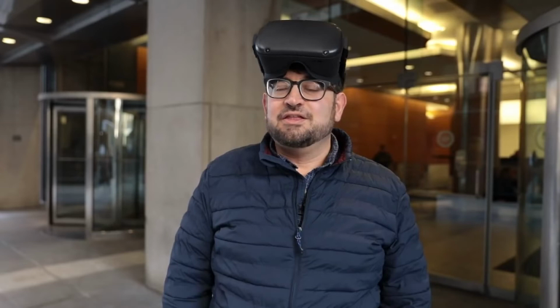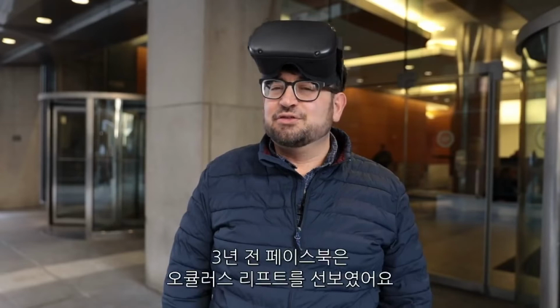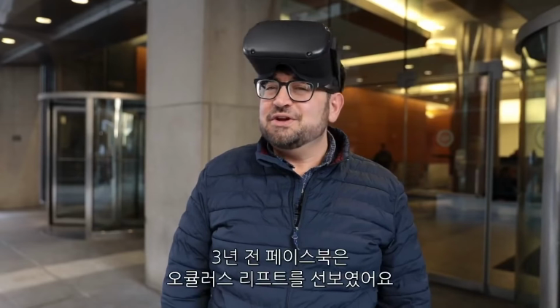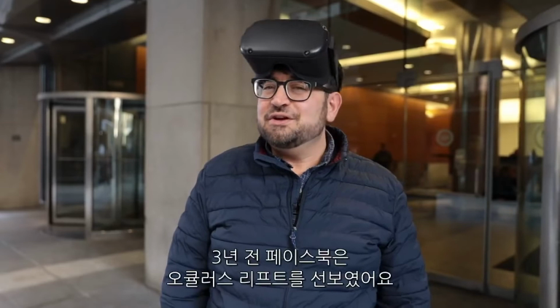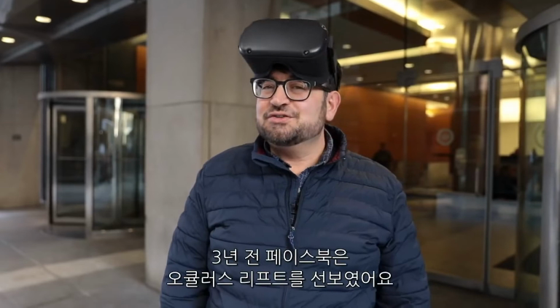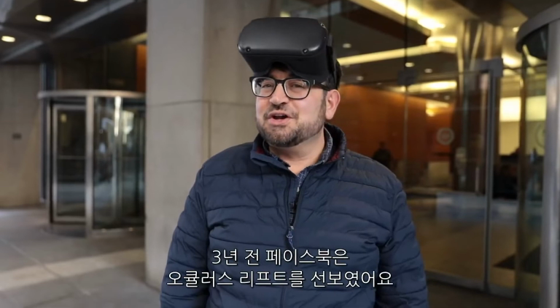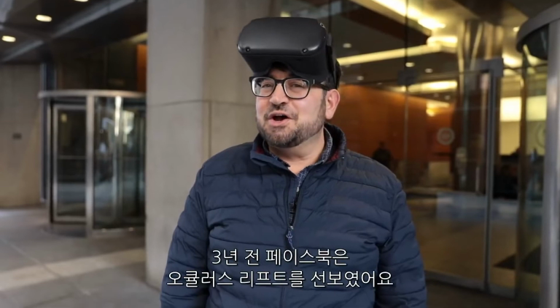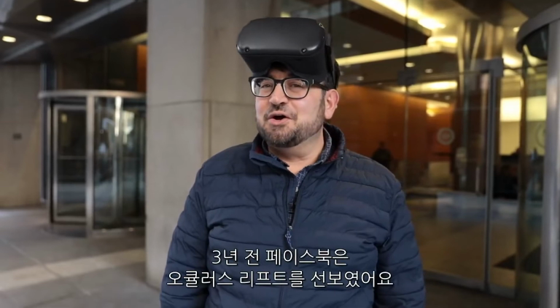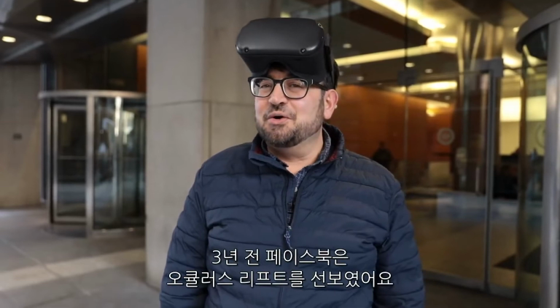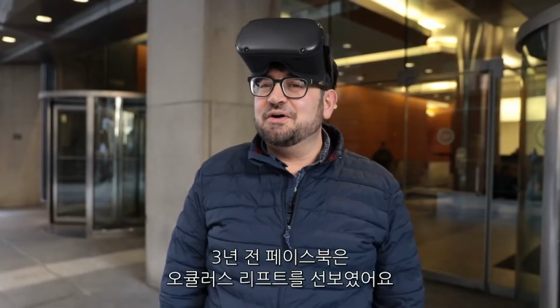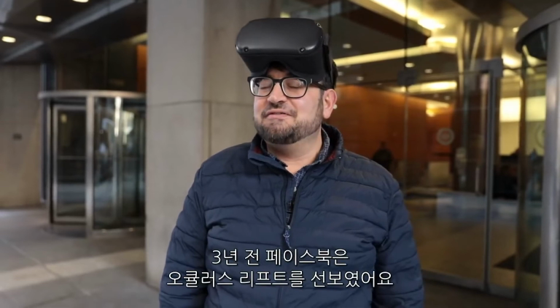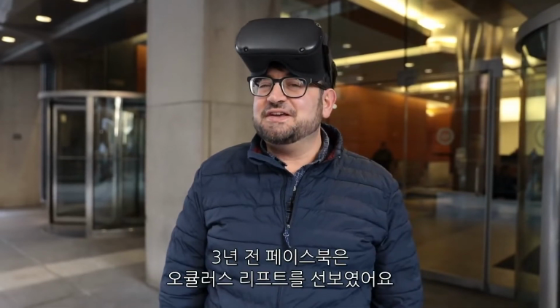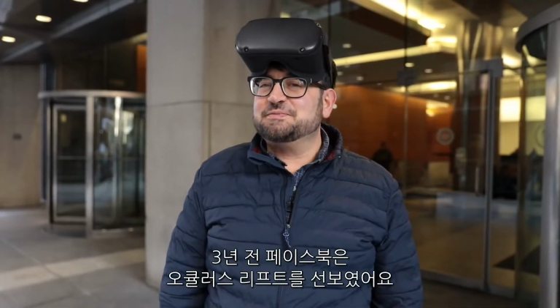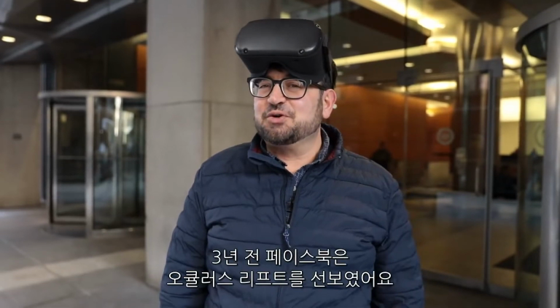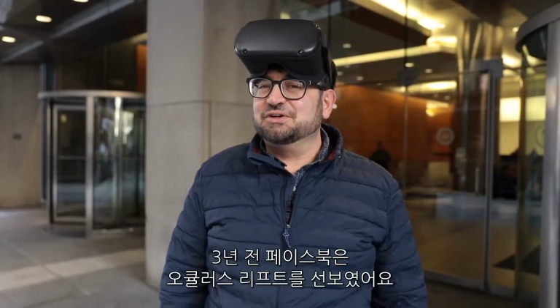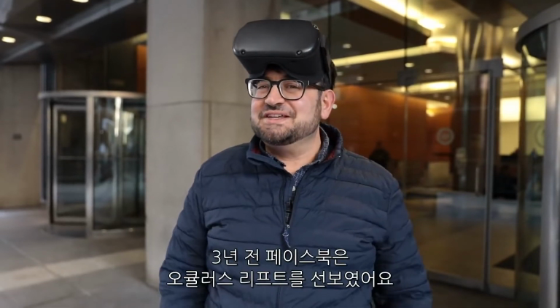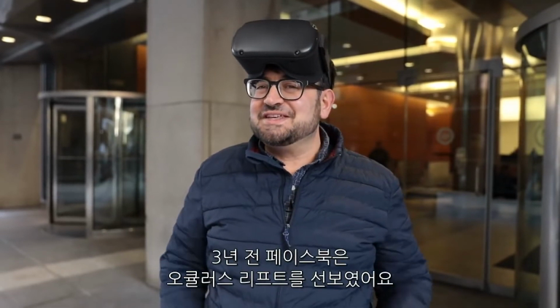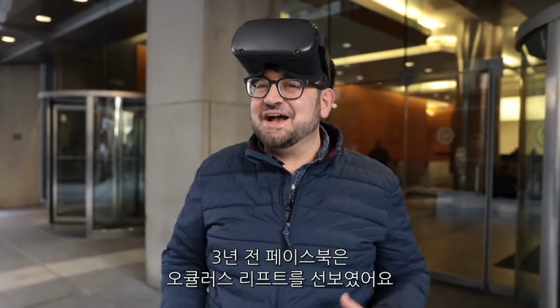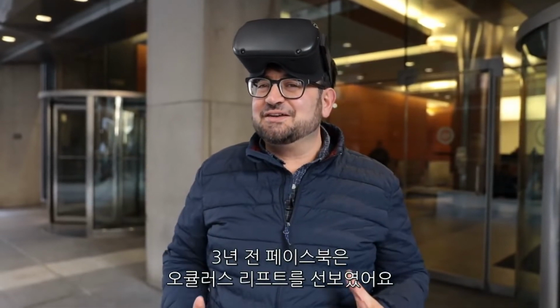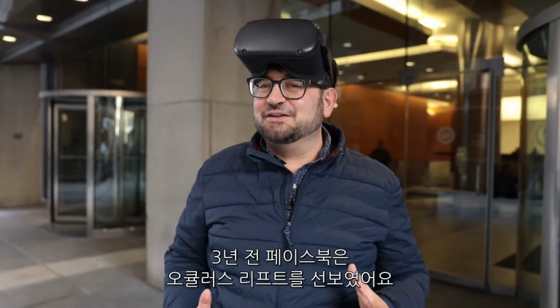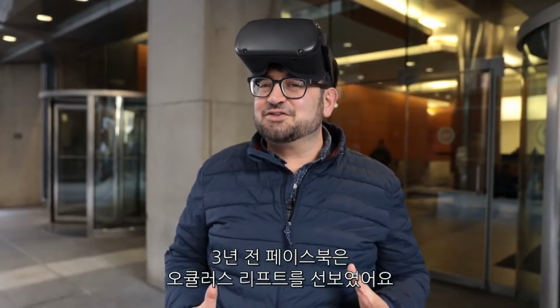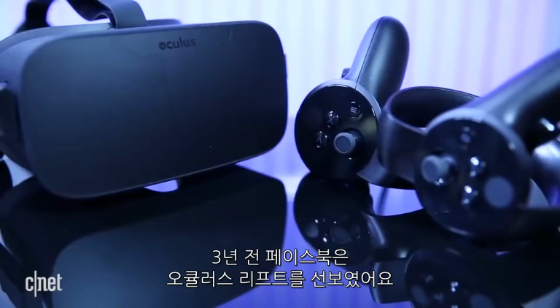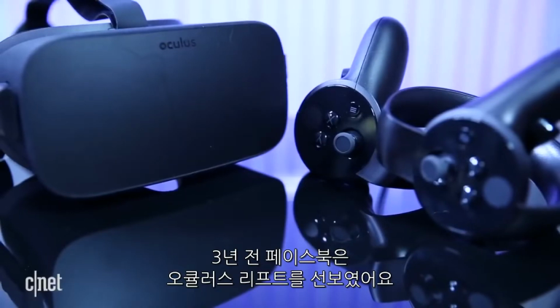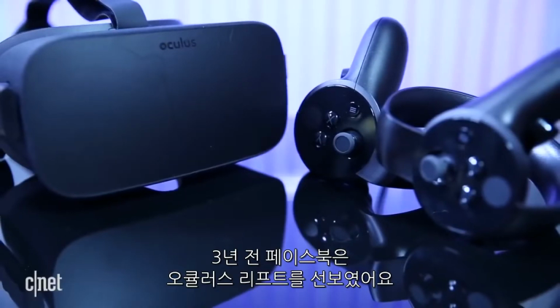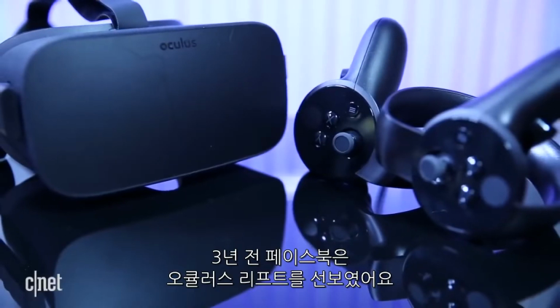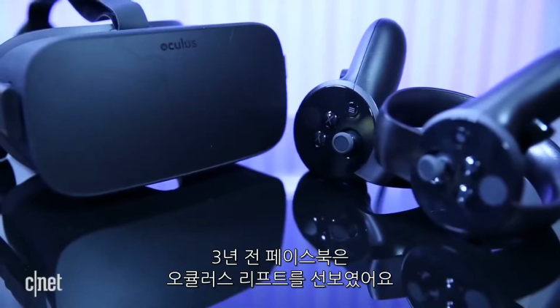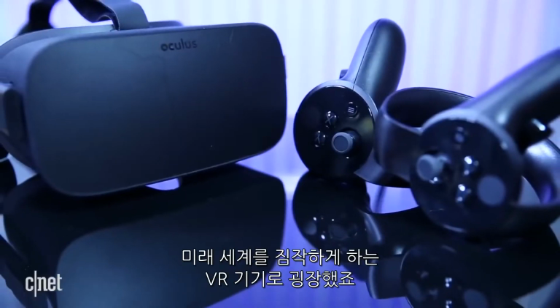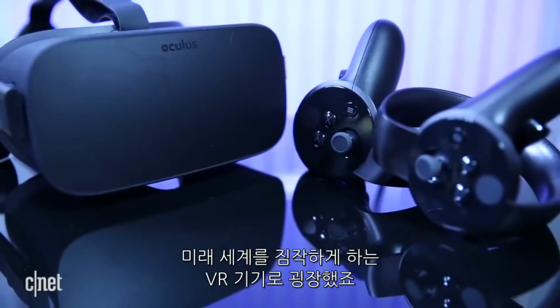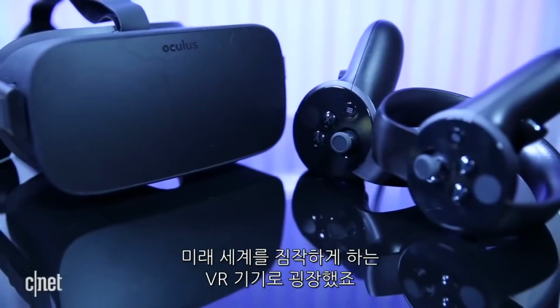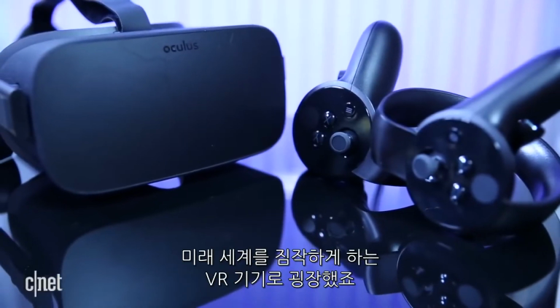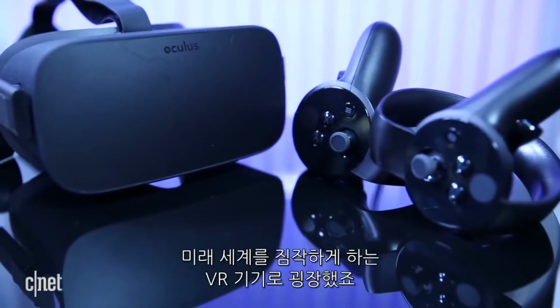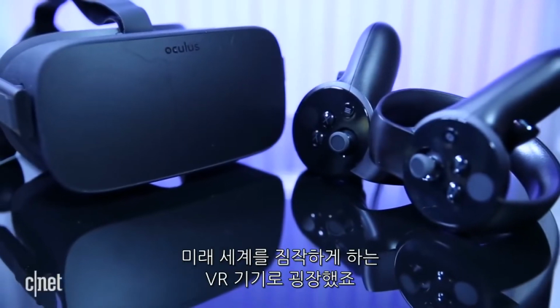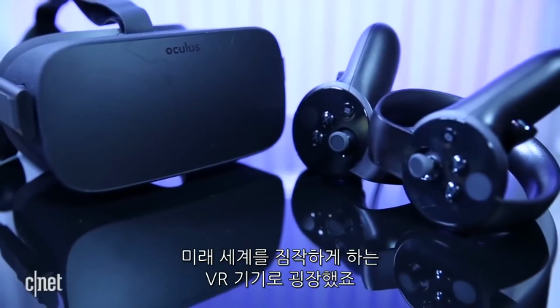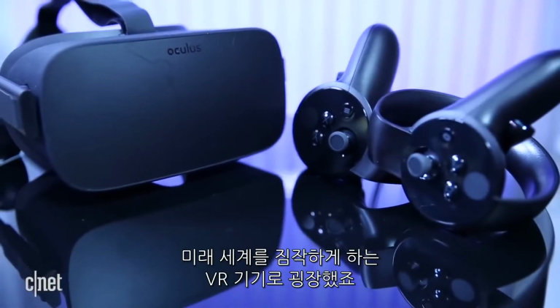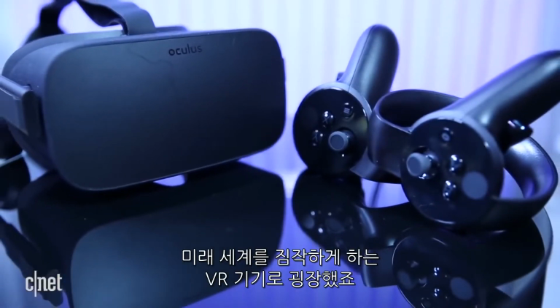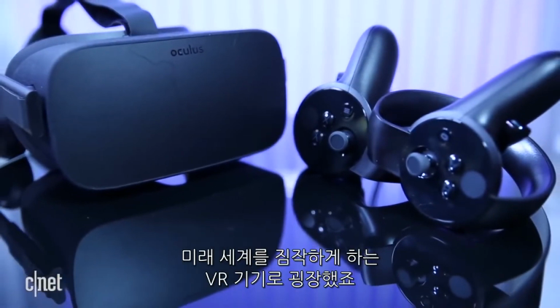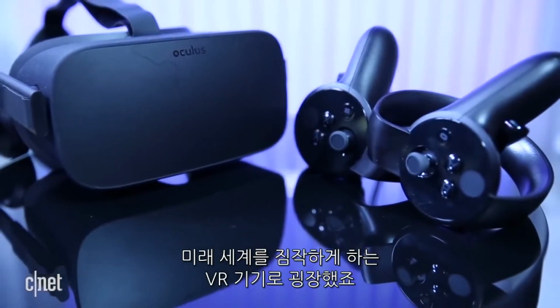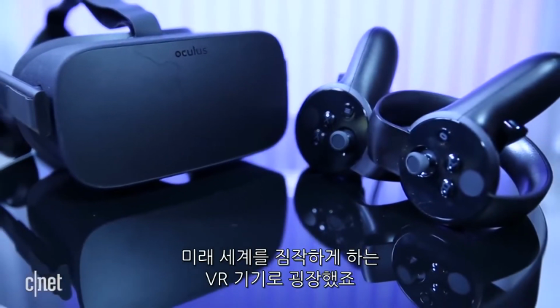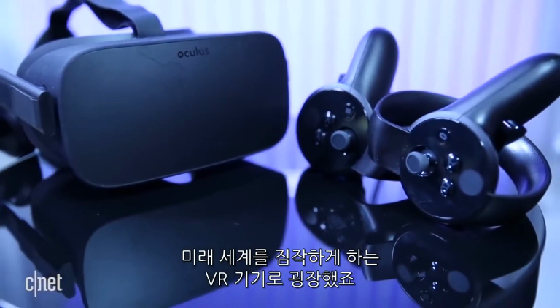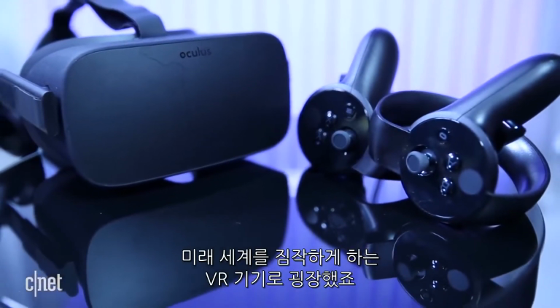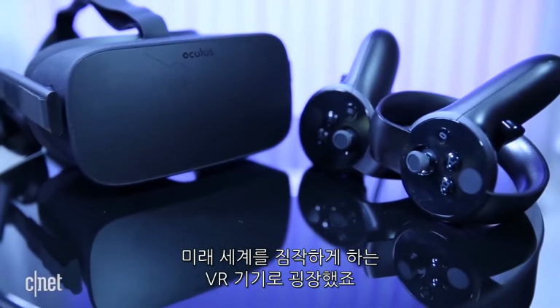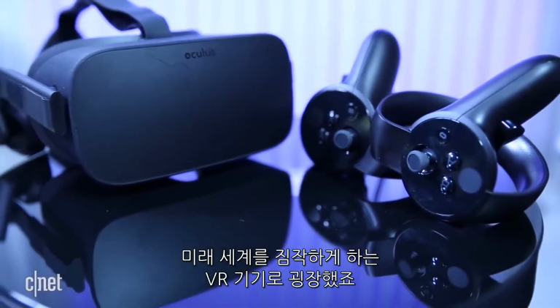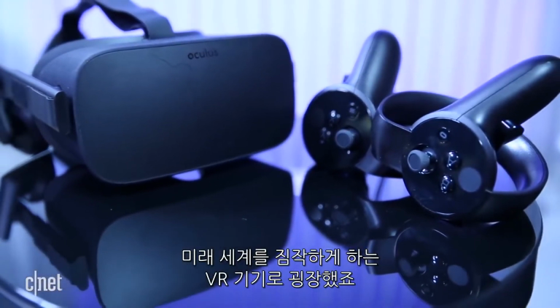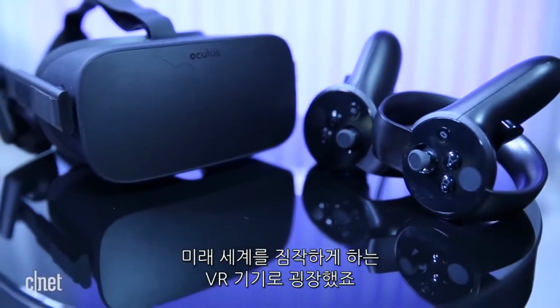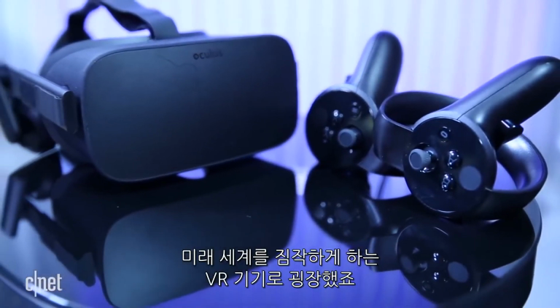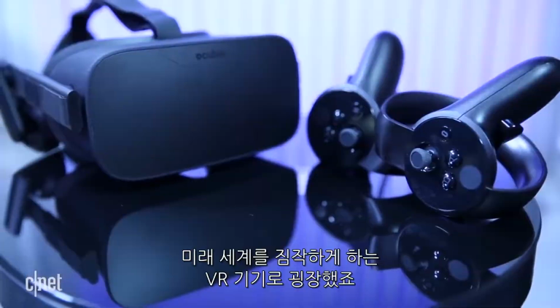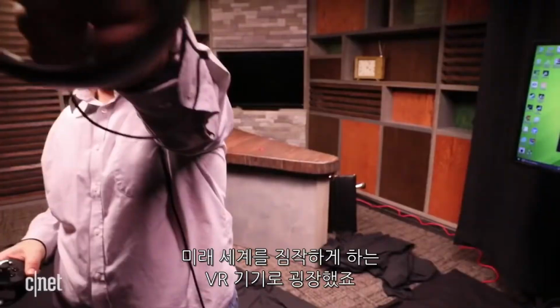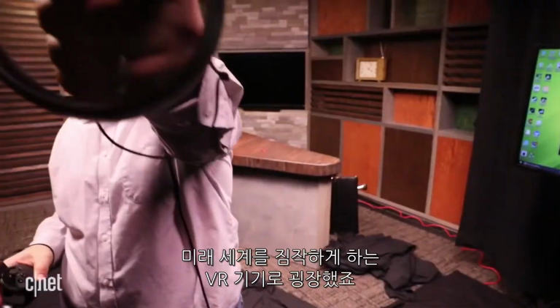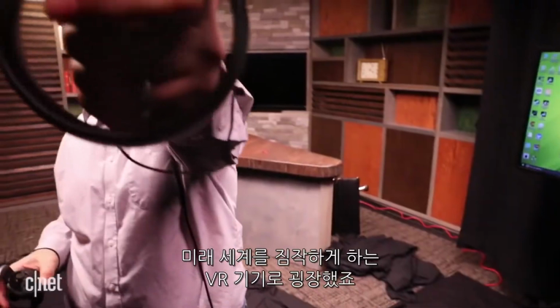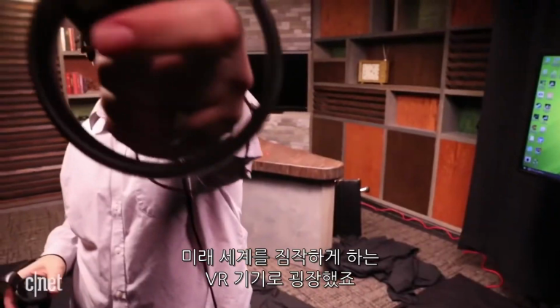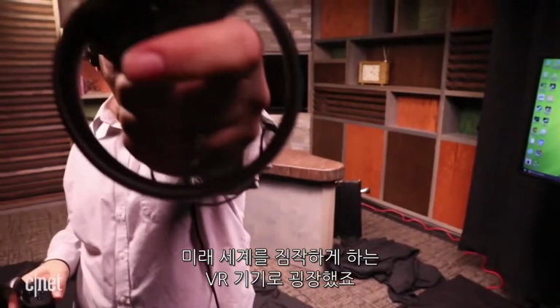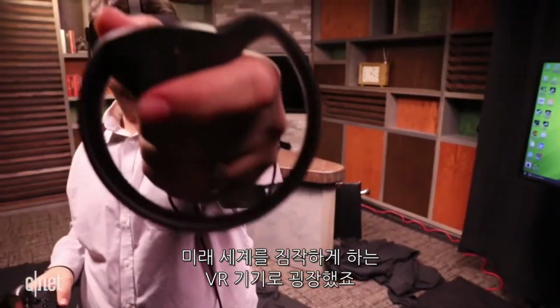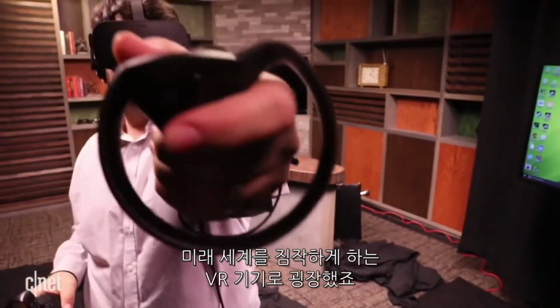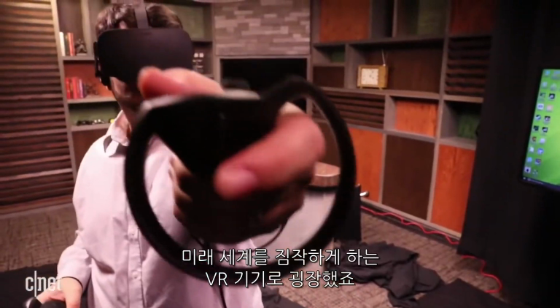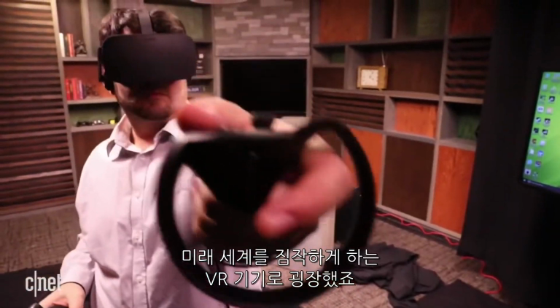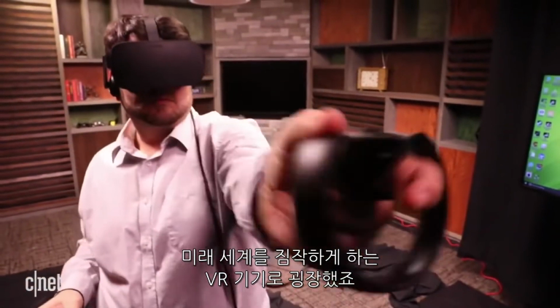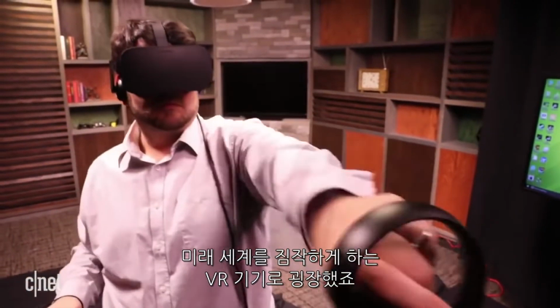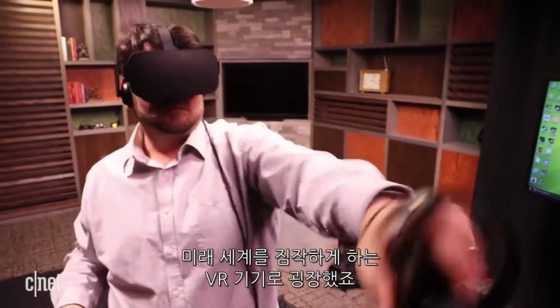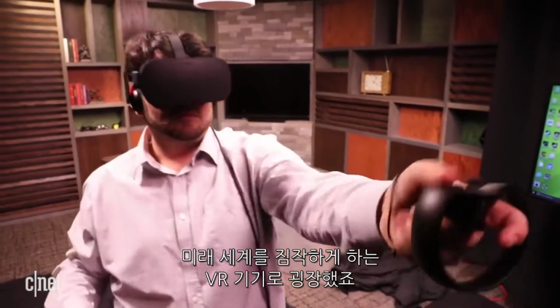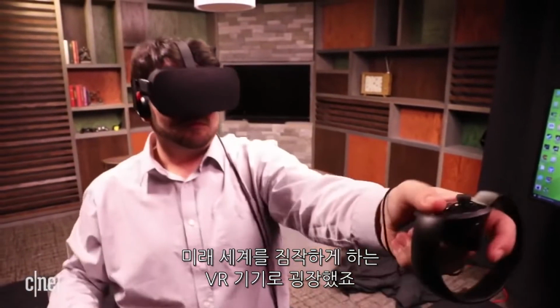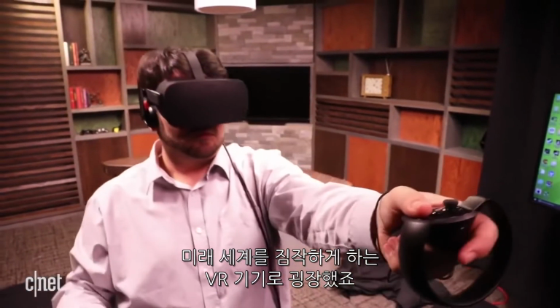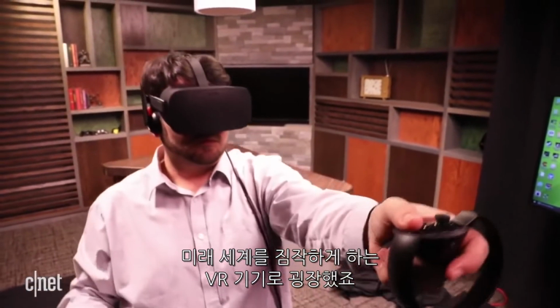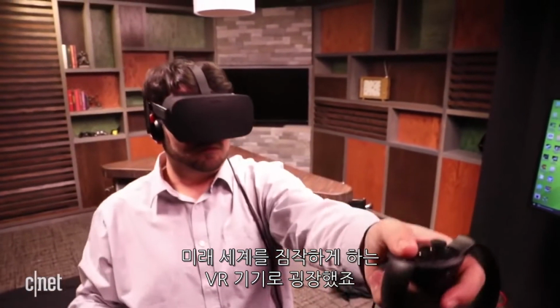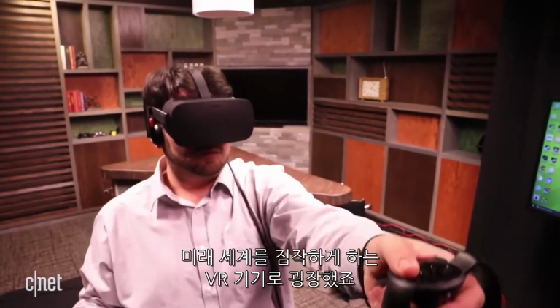Three years ago, Facebook released the Oculus Rift, a VR headset that created all these thoughts of future worlds. And the effect was mind-blowing.